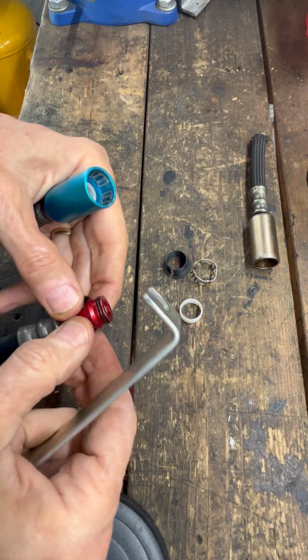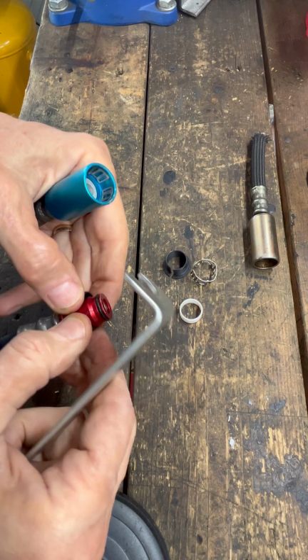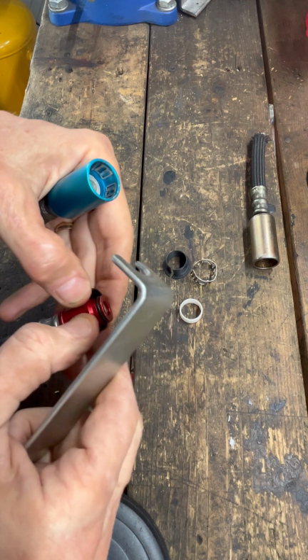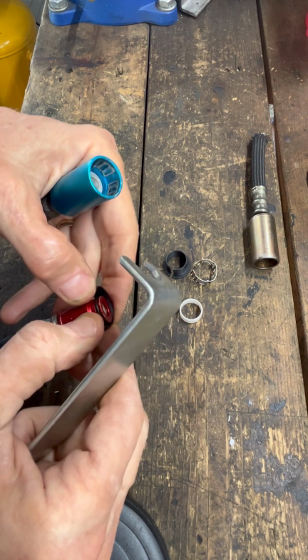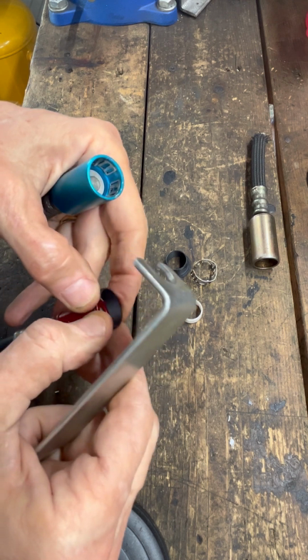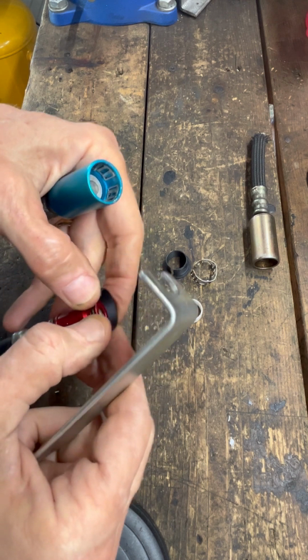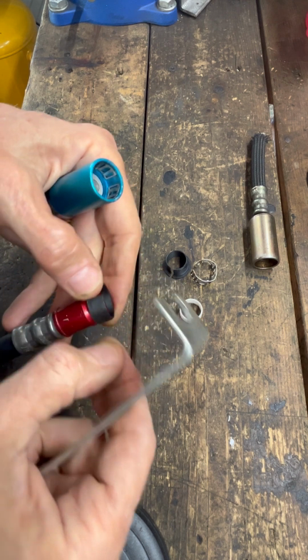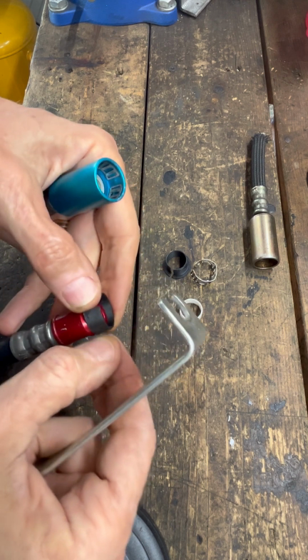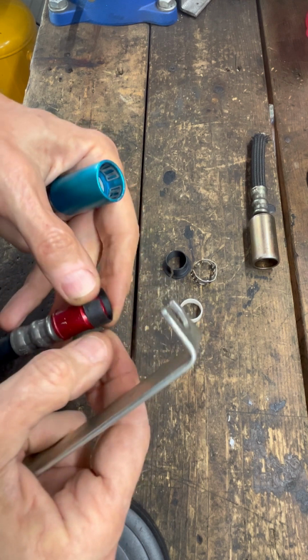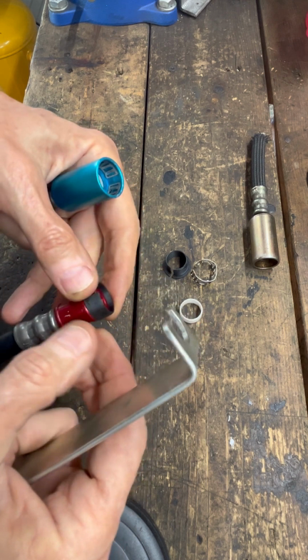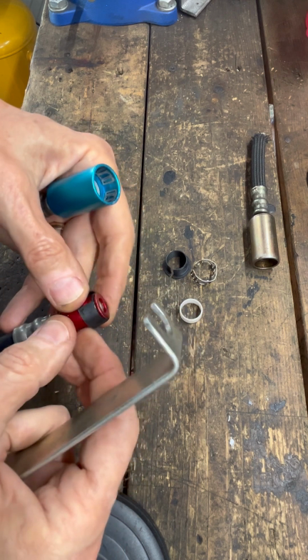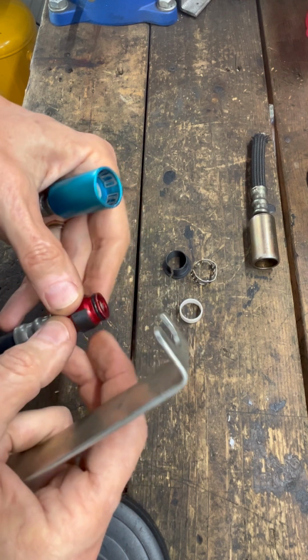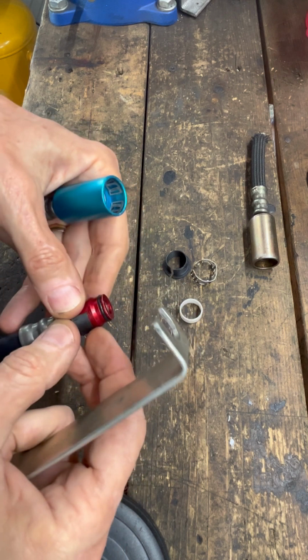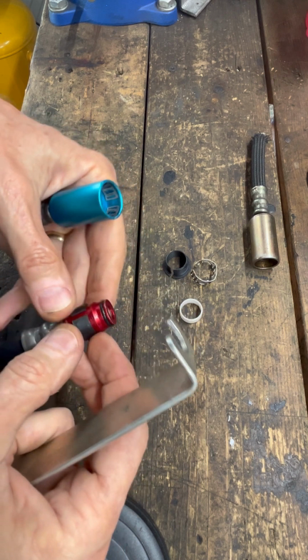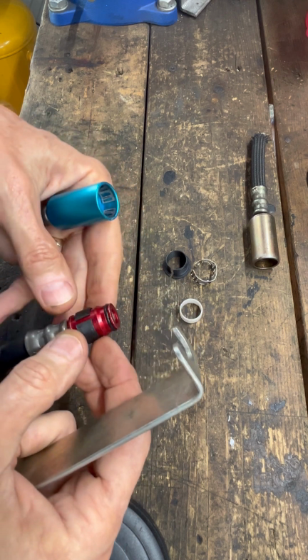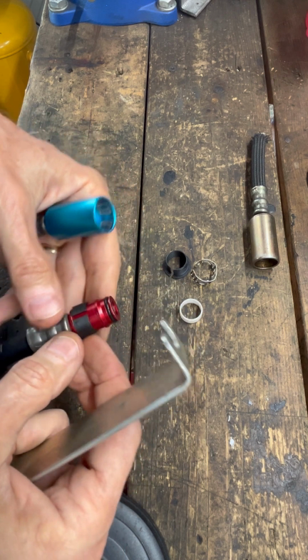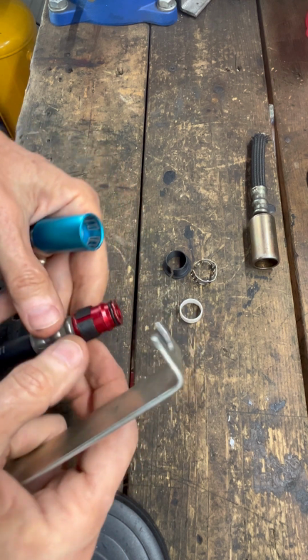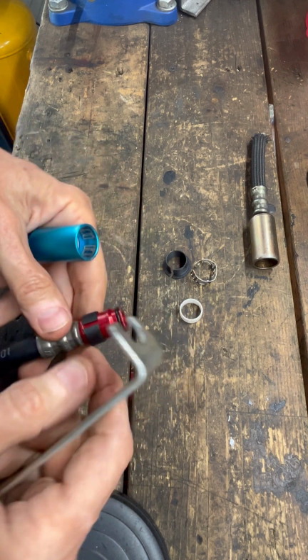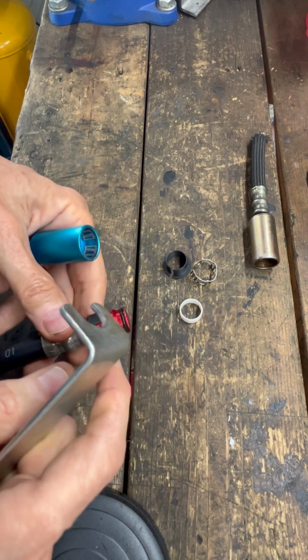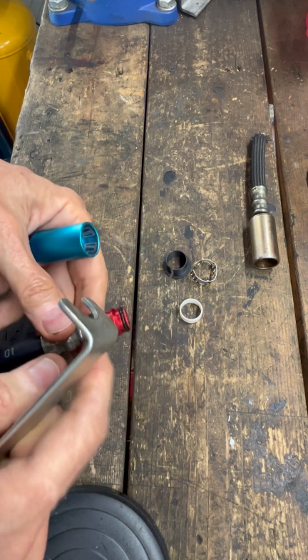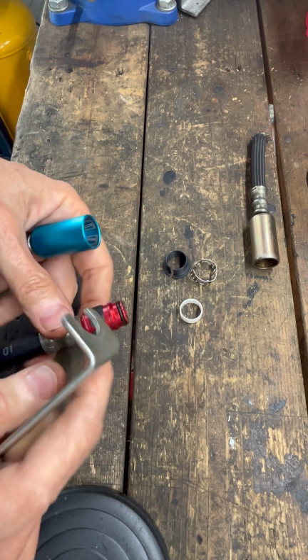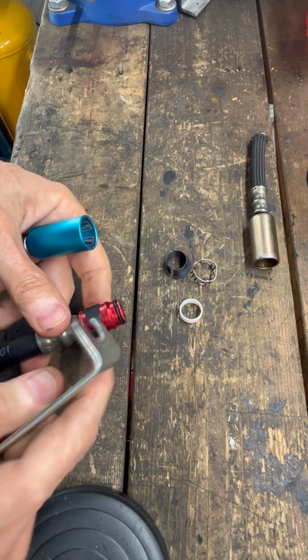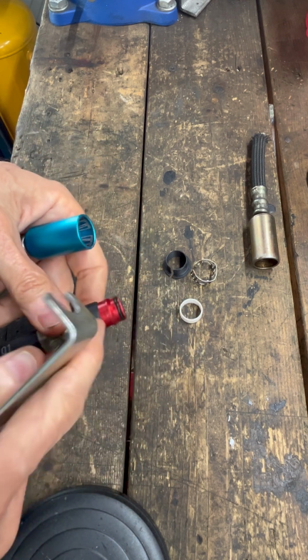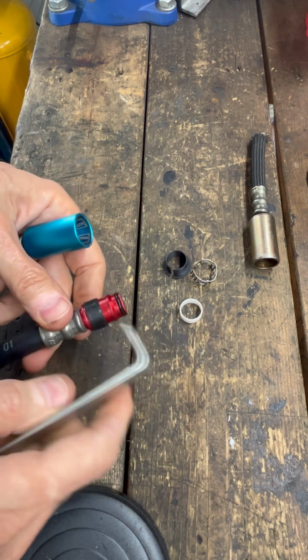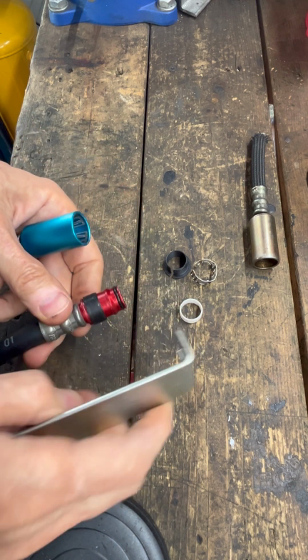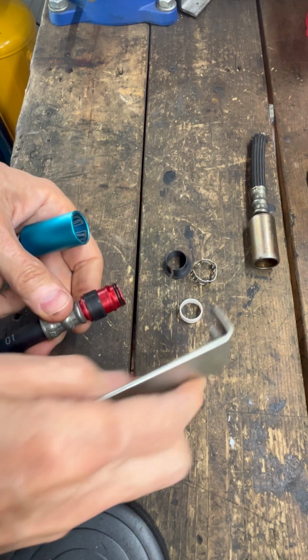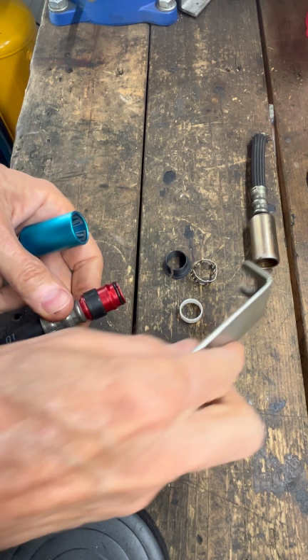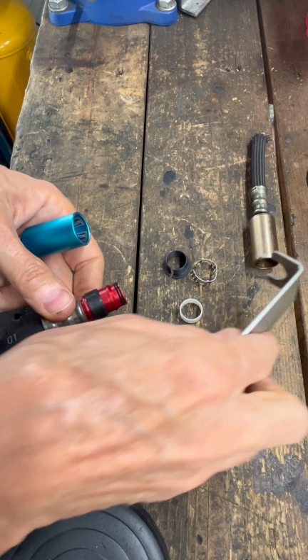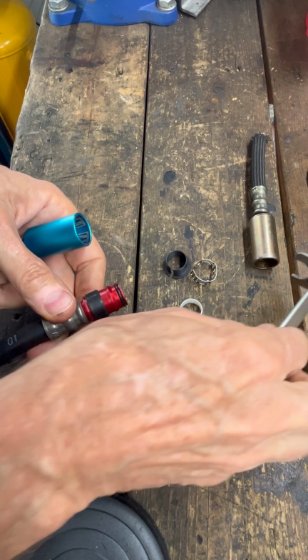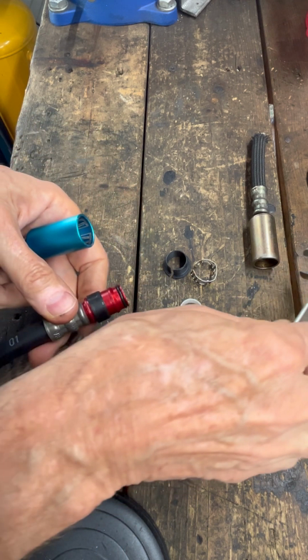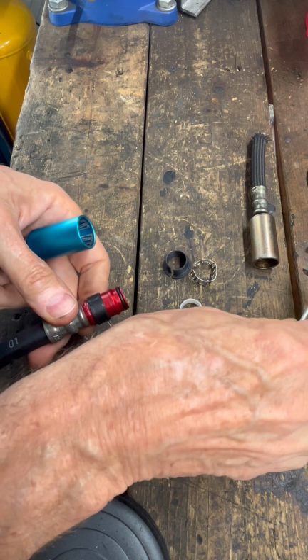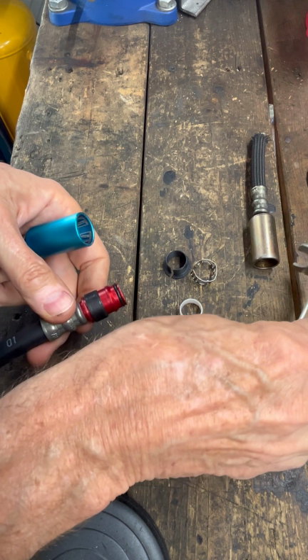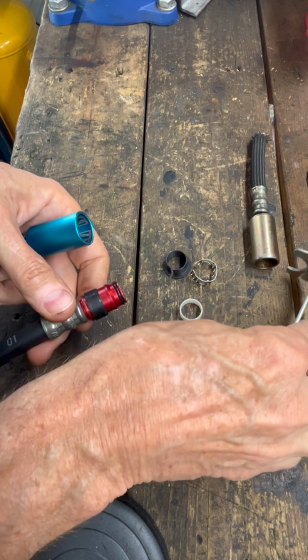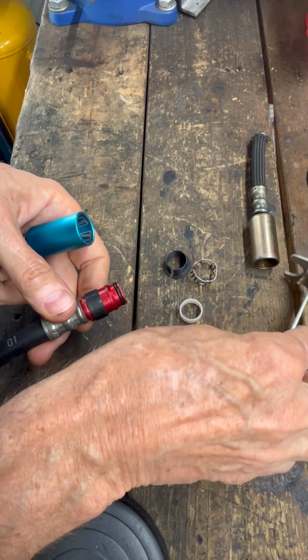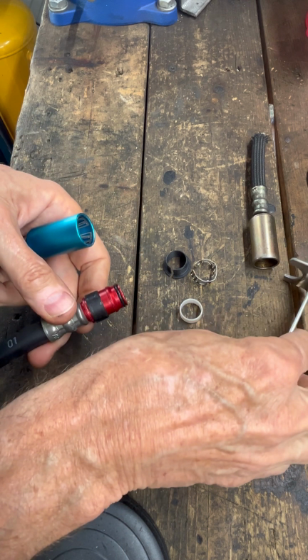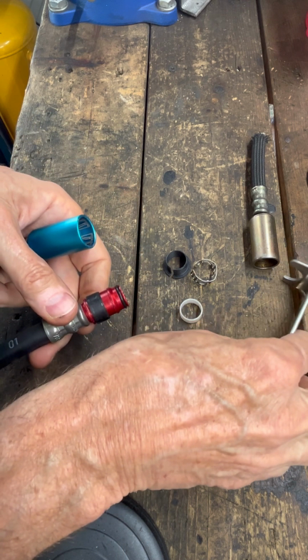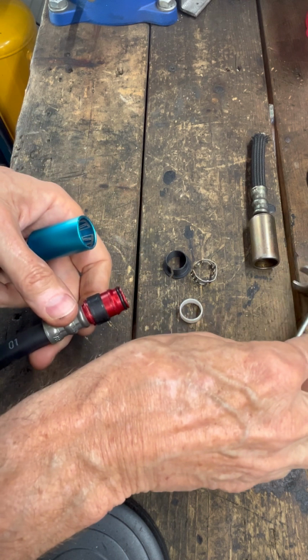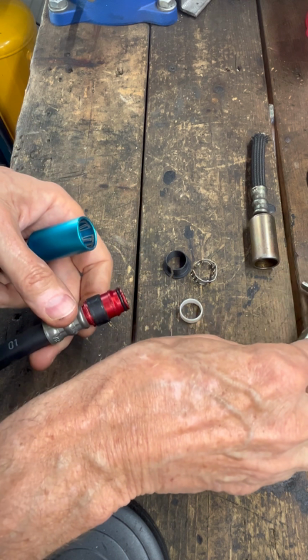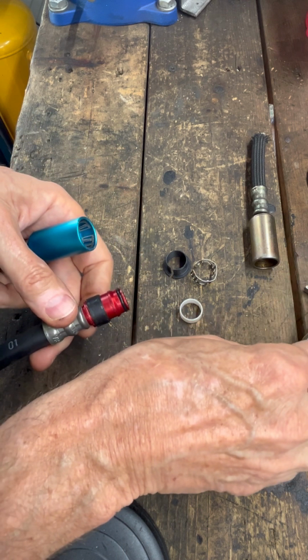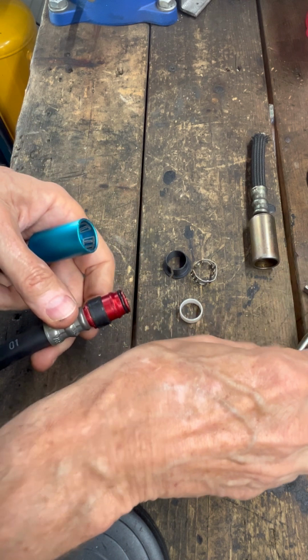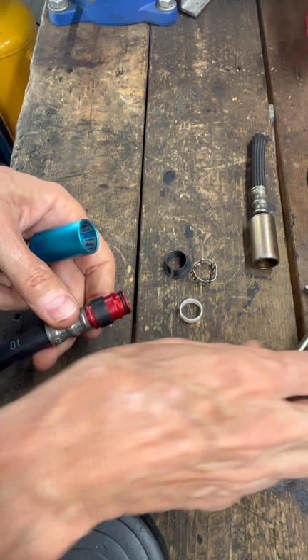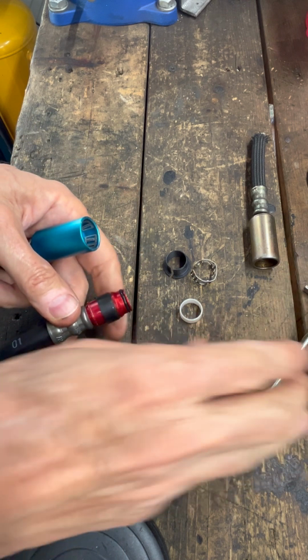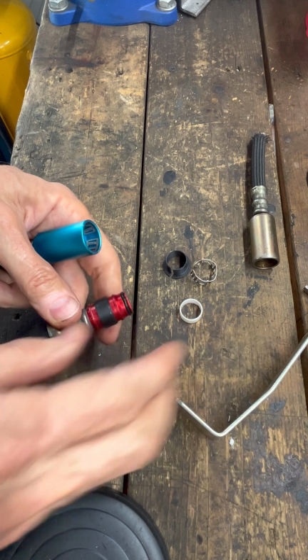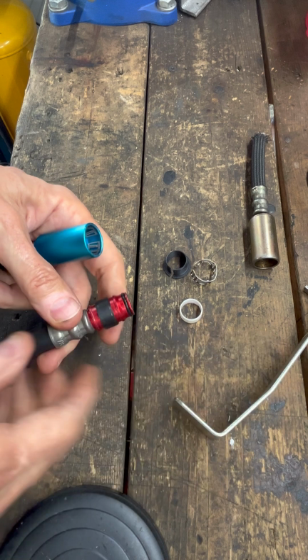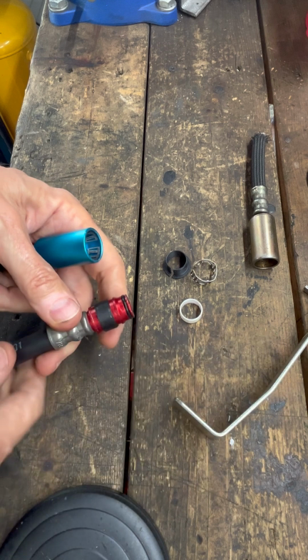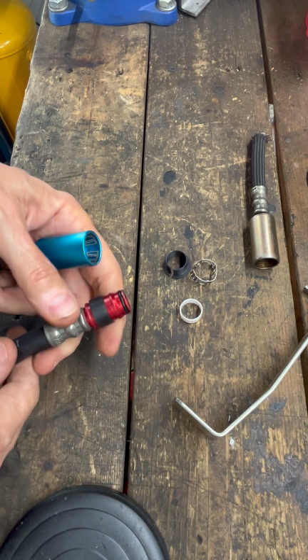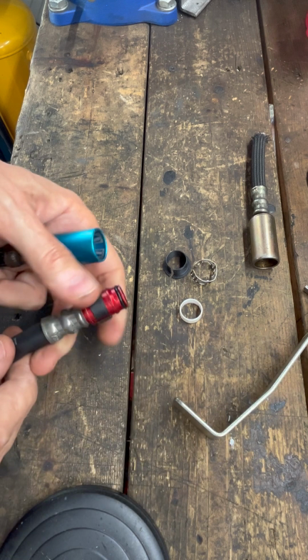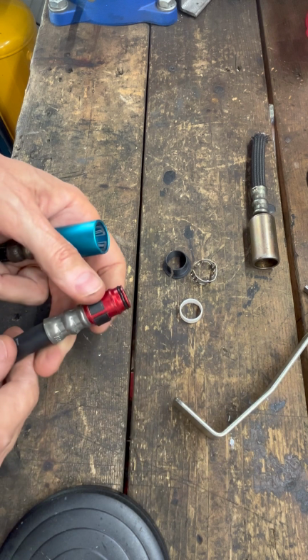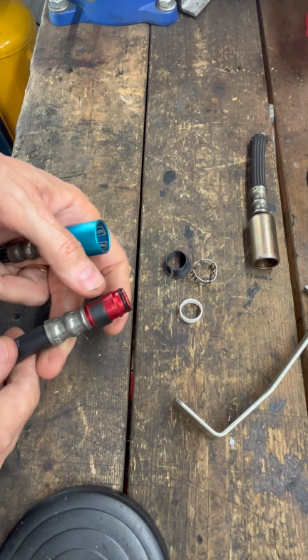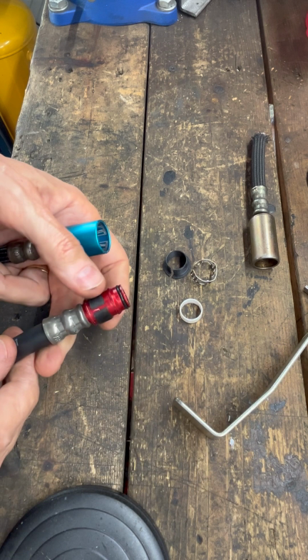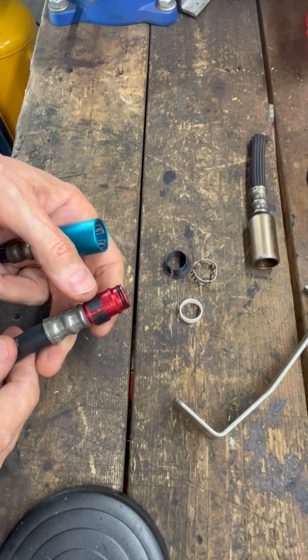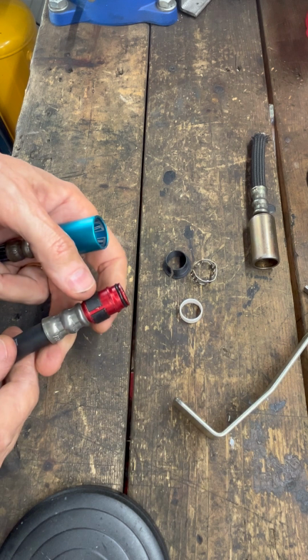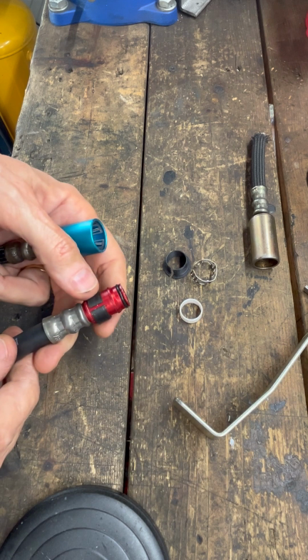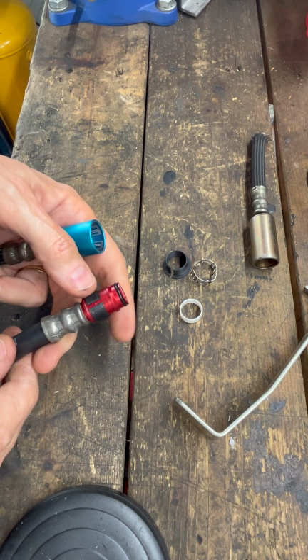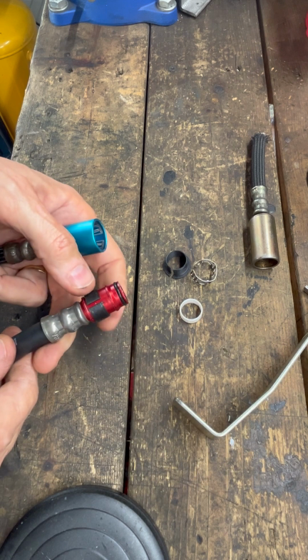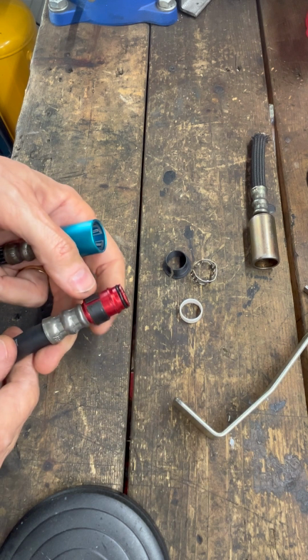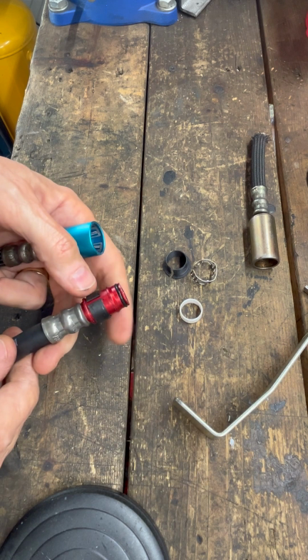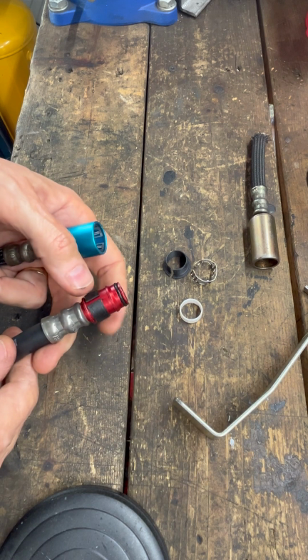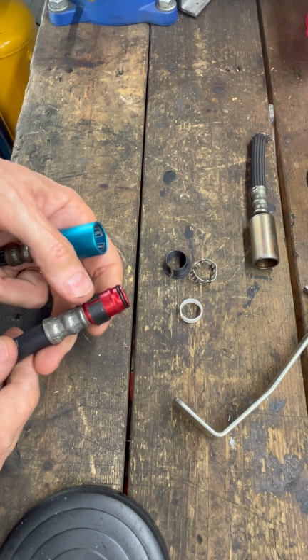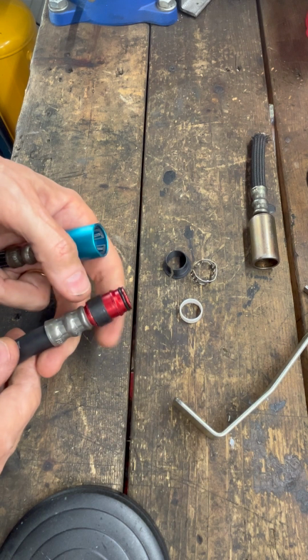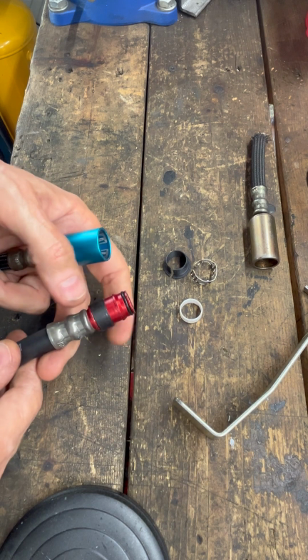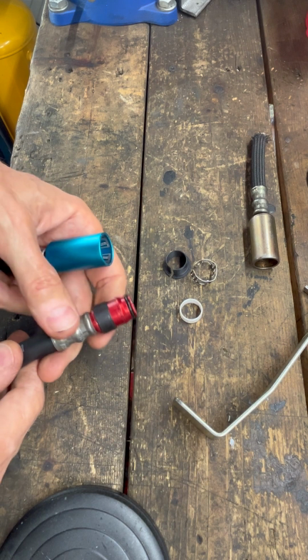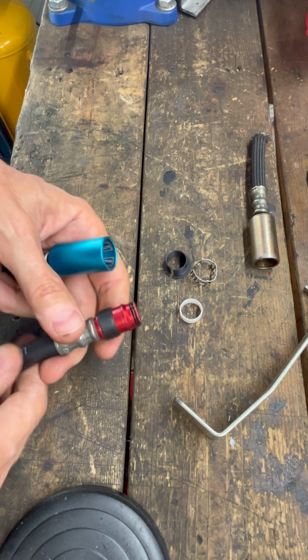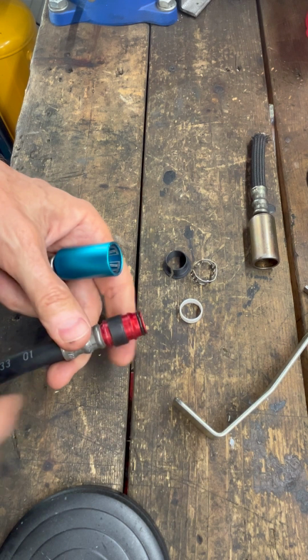I have the STL file to print these out on Thingiverse. I'll double check and make sure I've got them there.